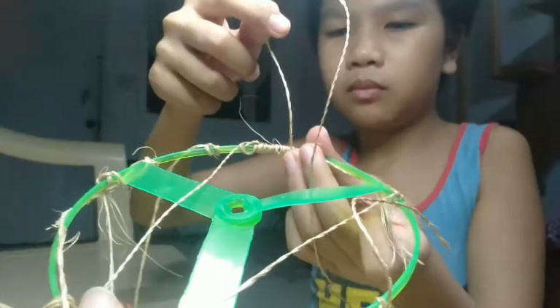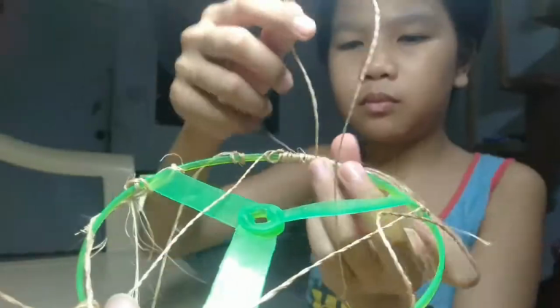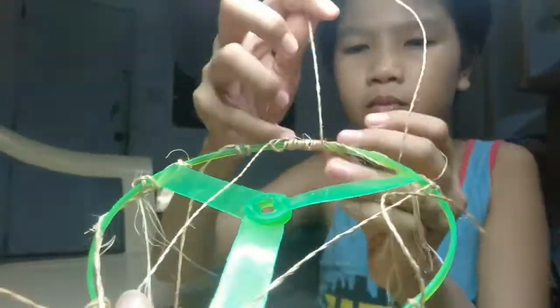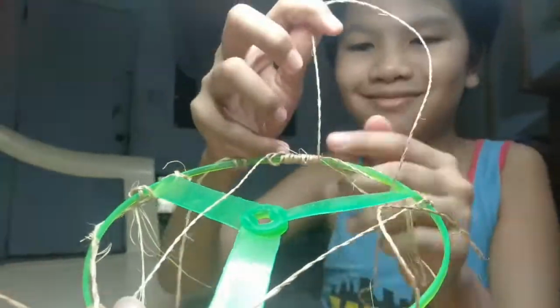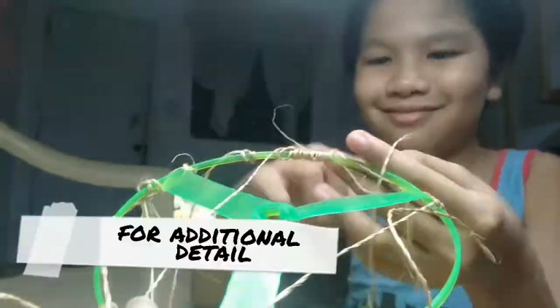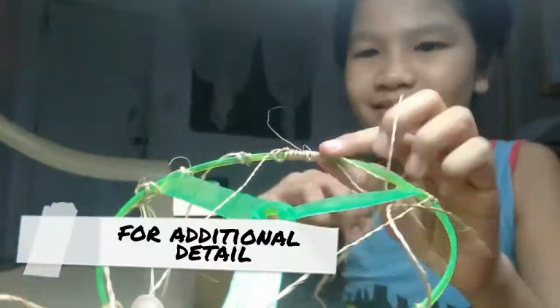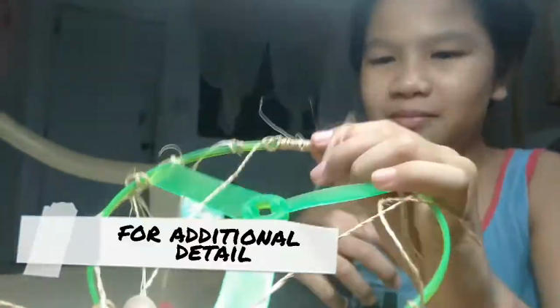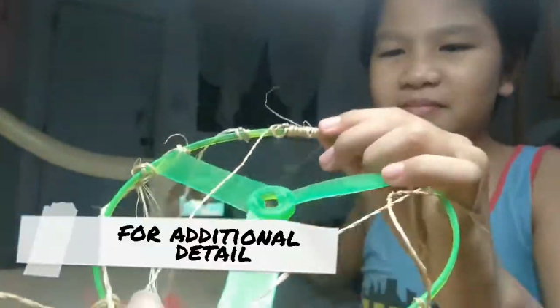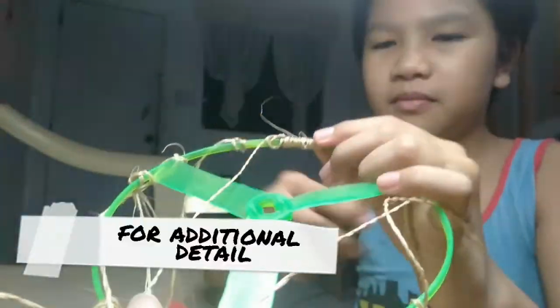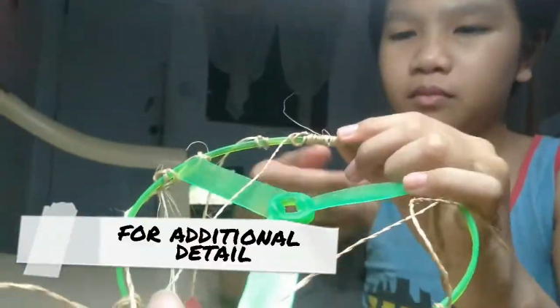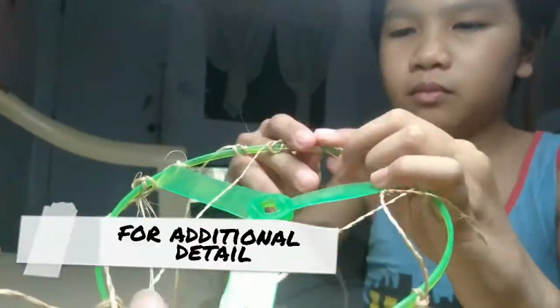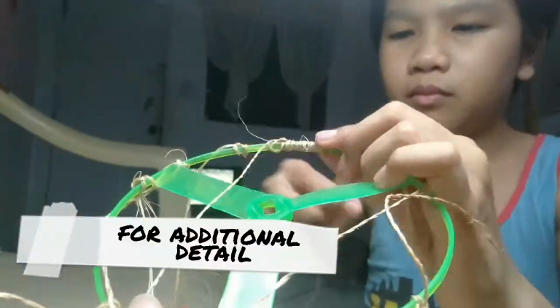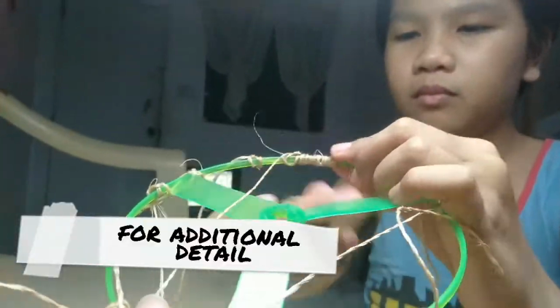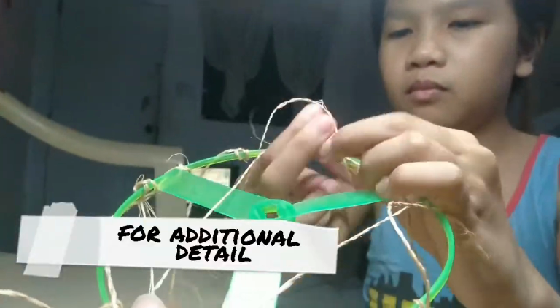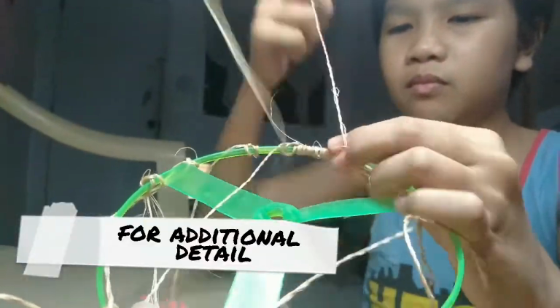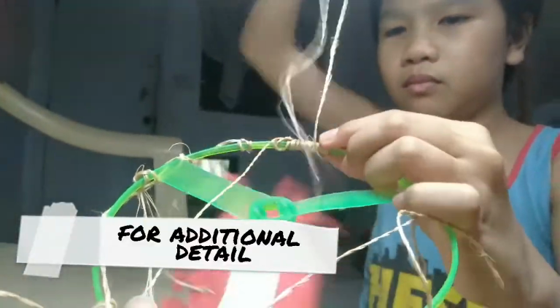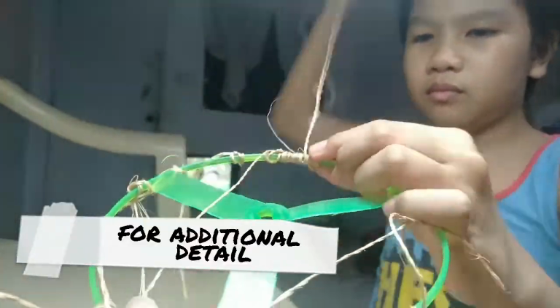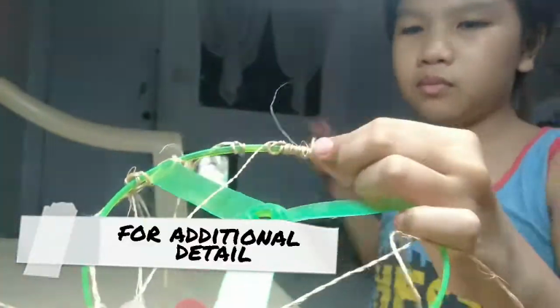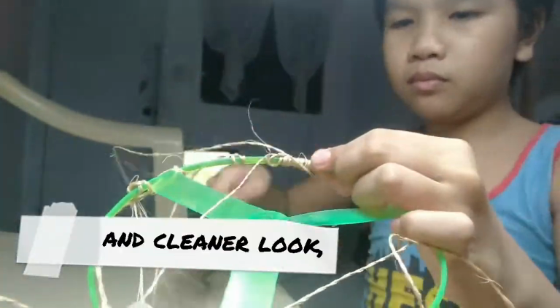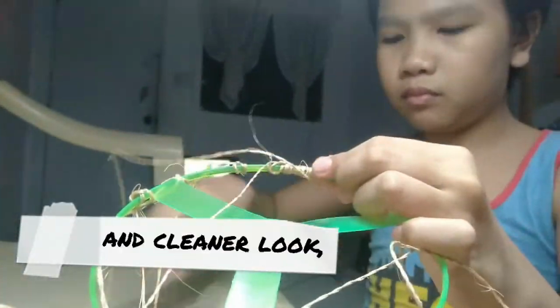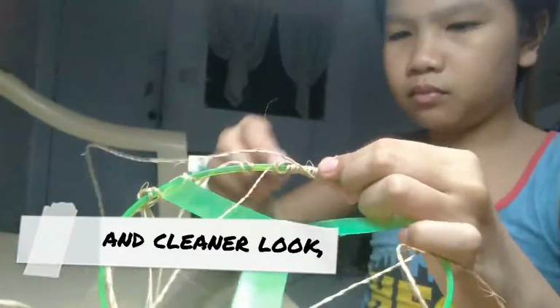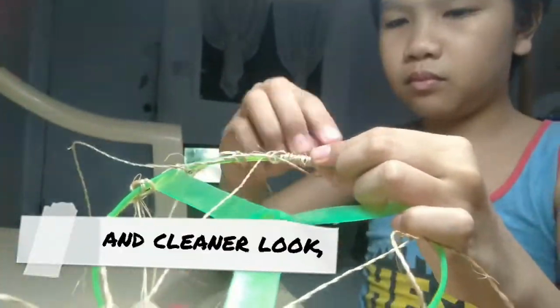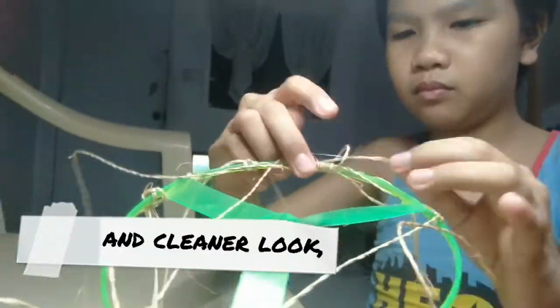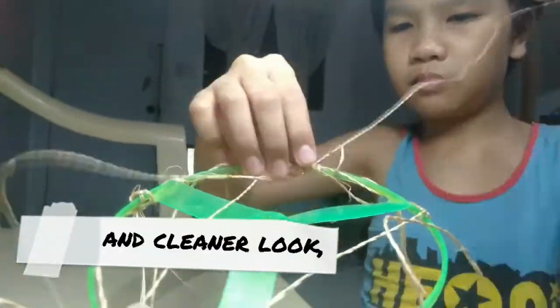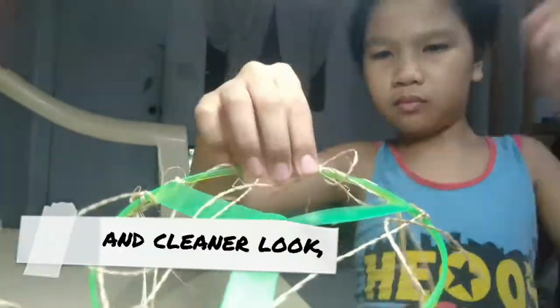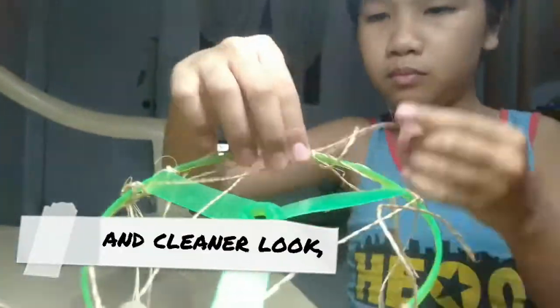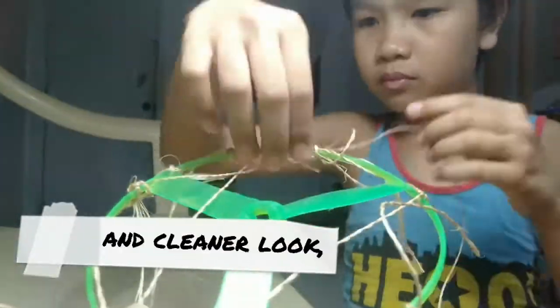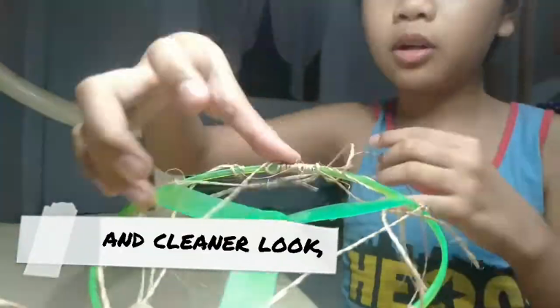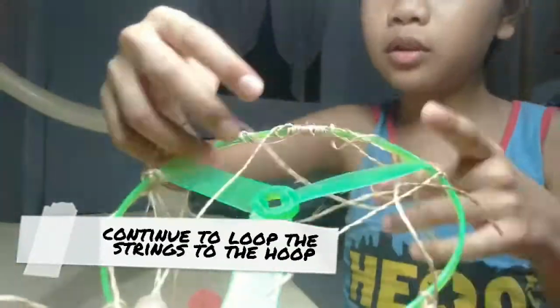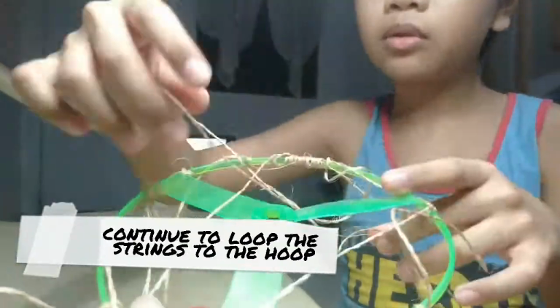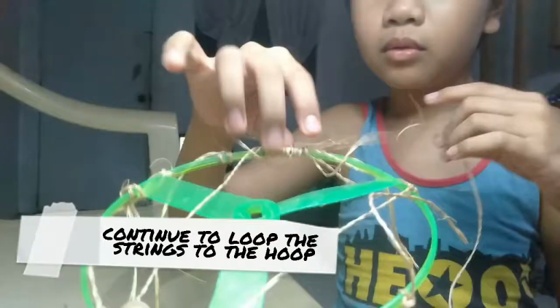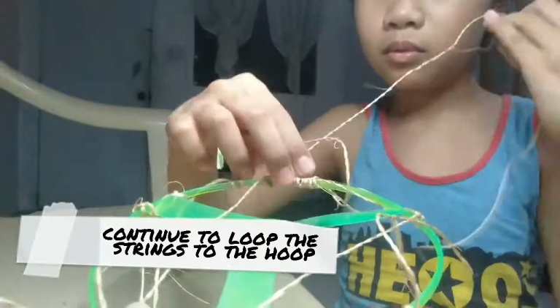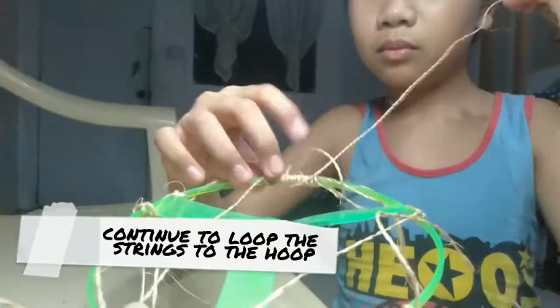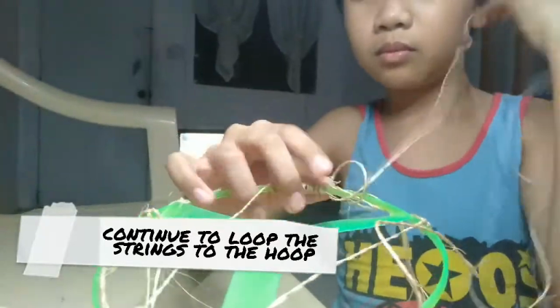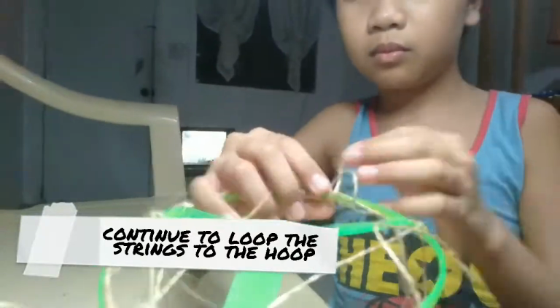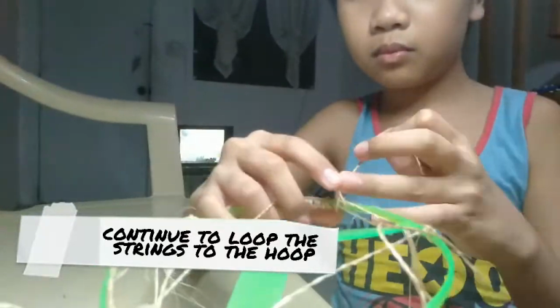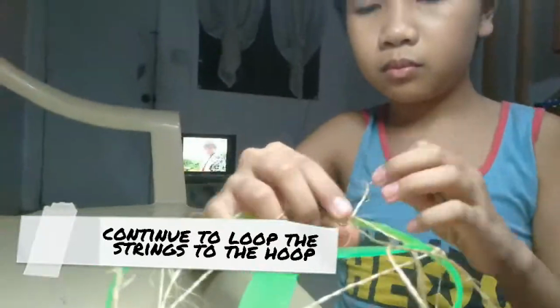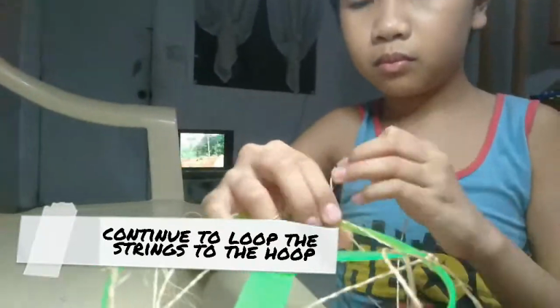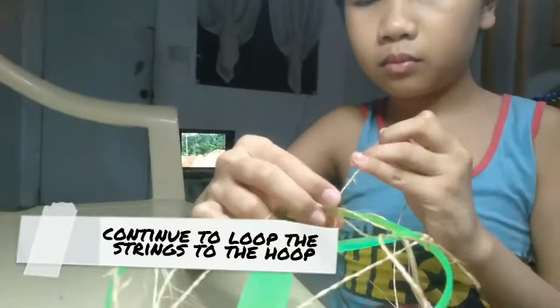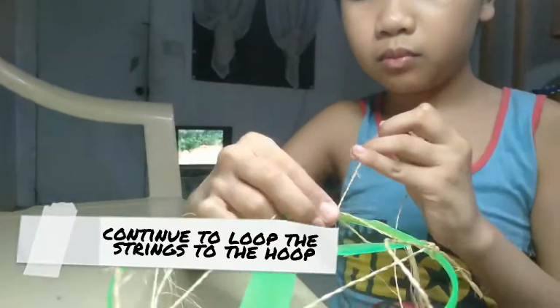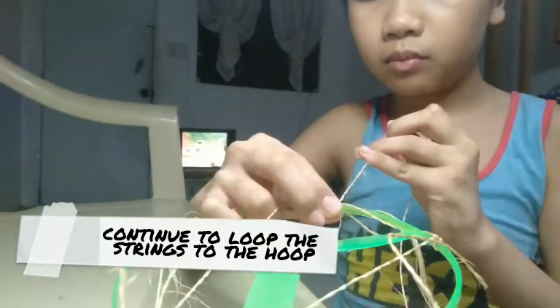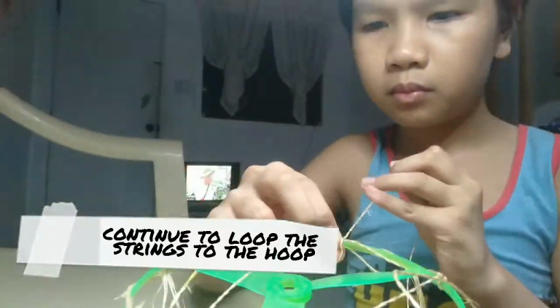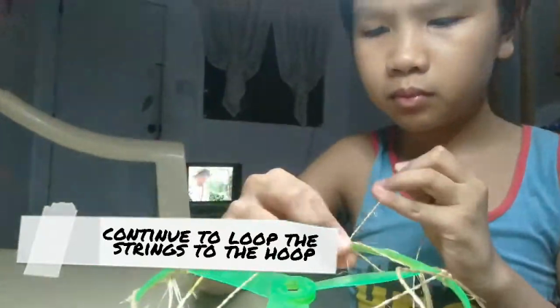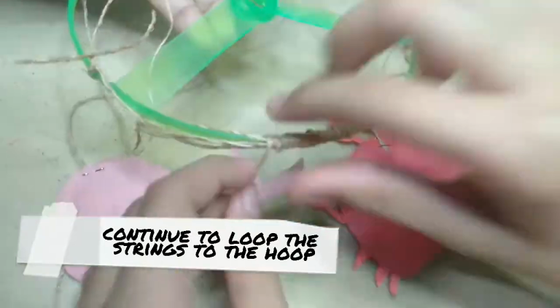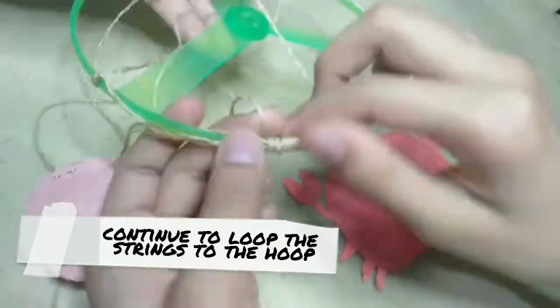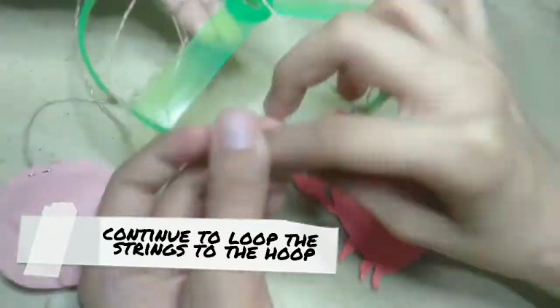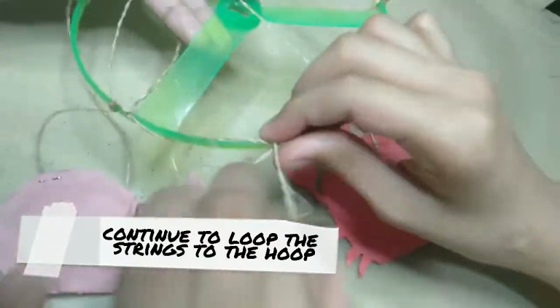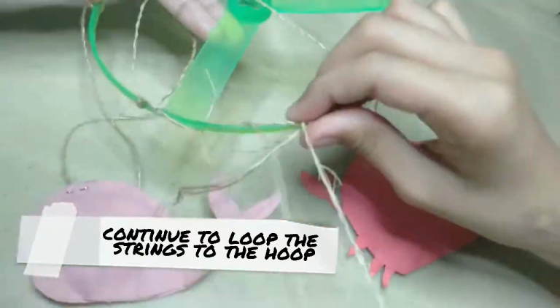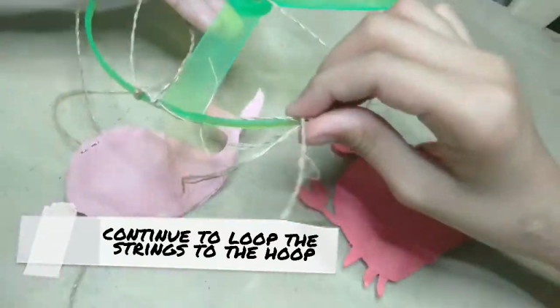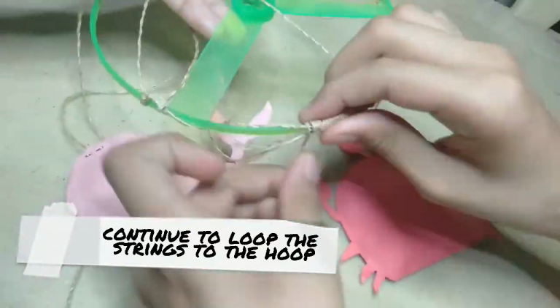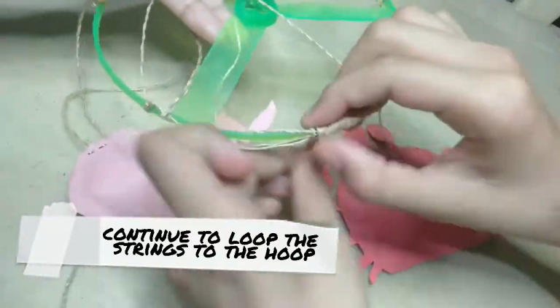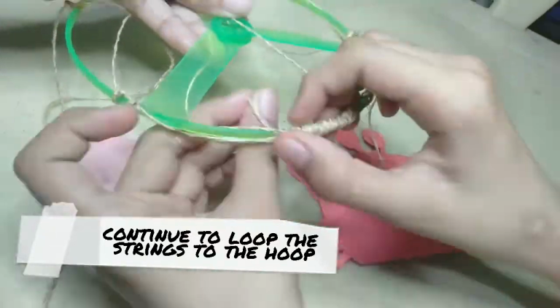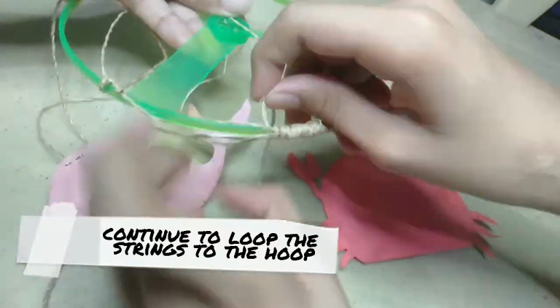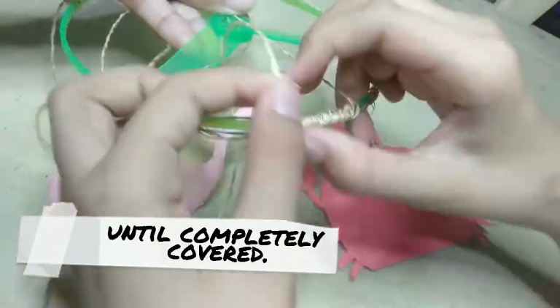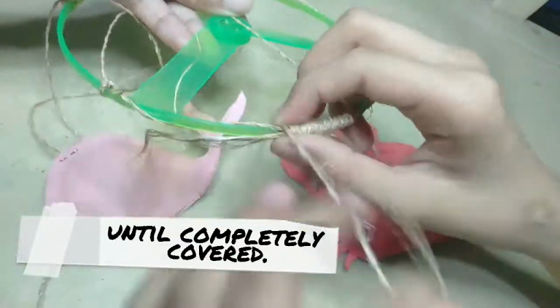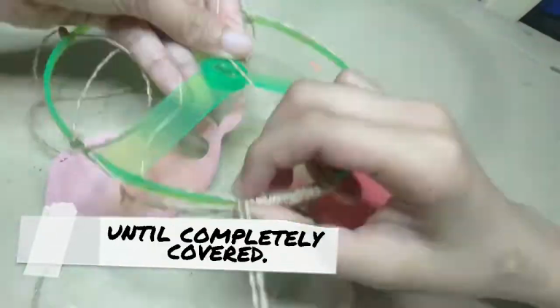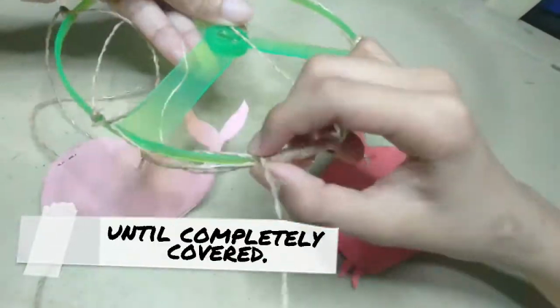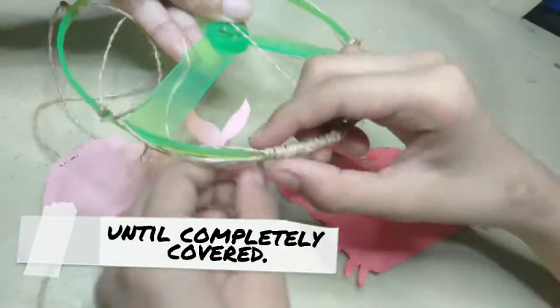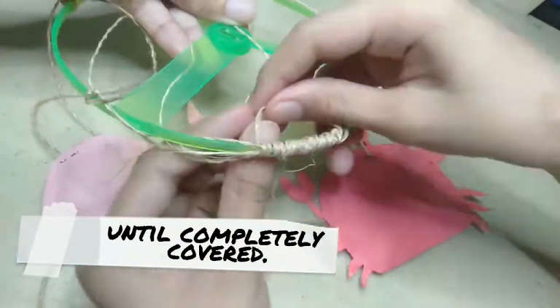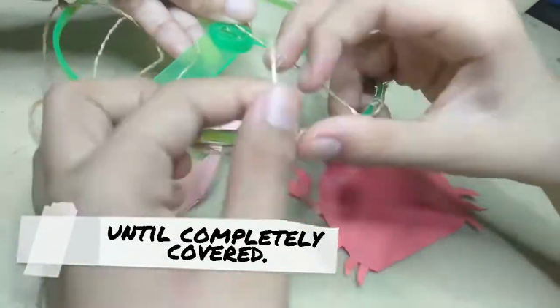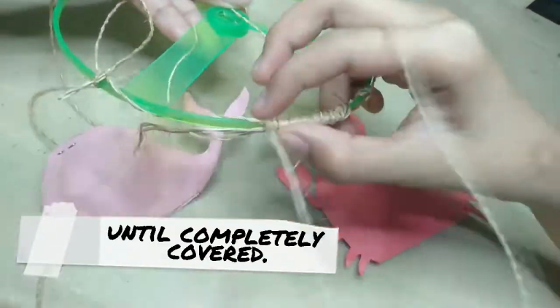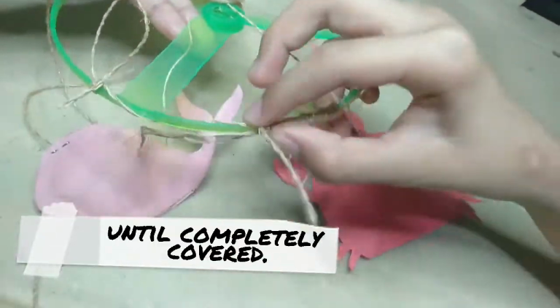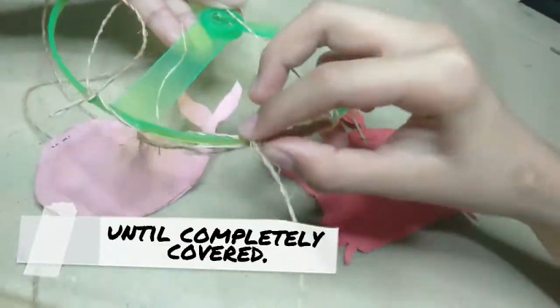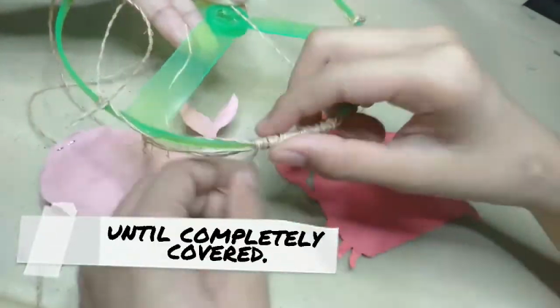For additional detail and a cleaner look, continue to loop the strings to the hoop until completely covered.